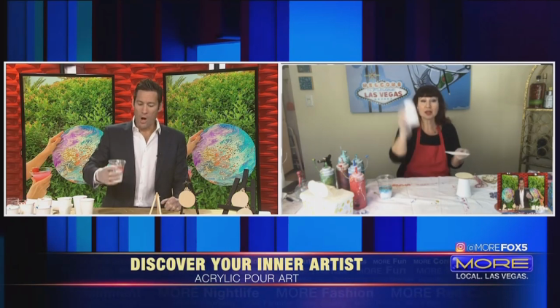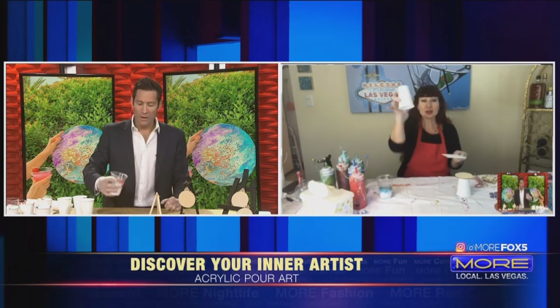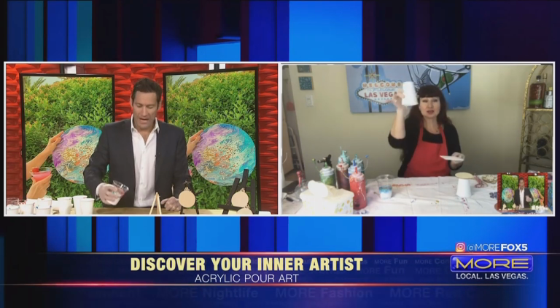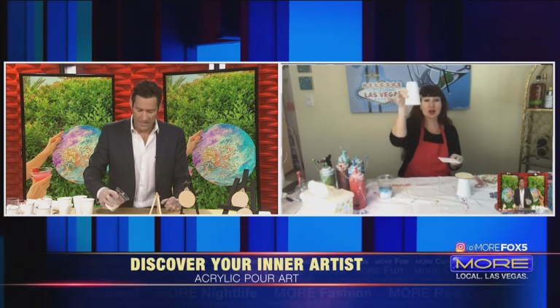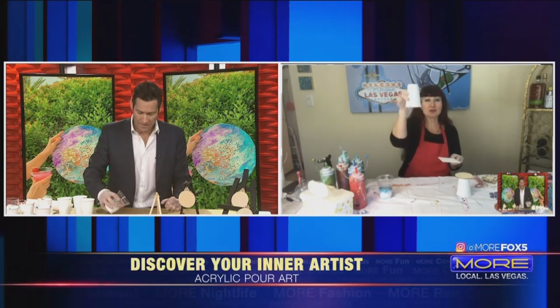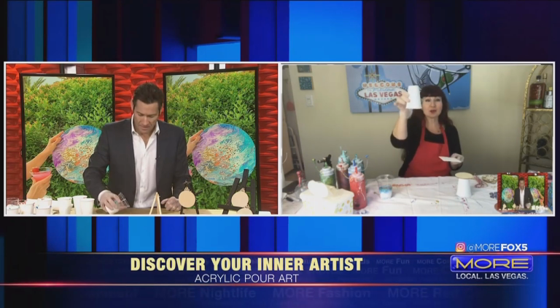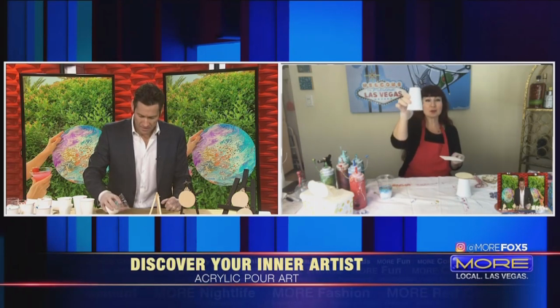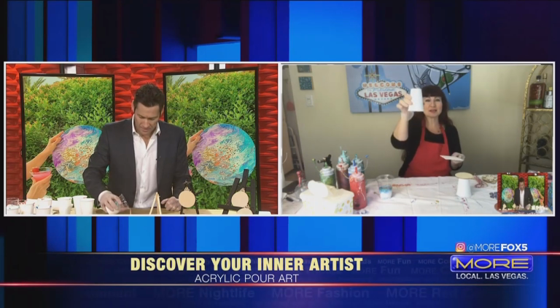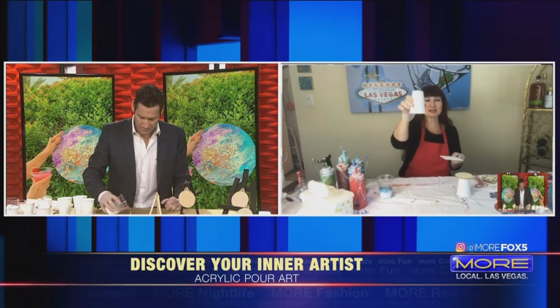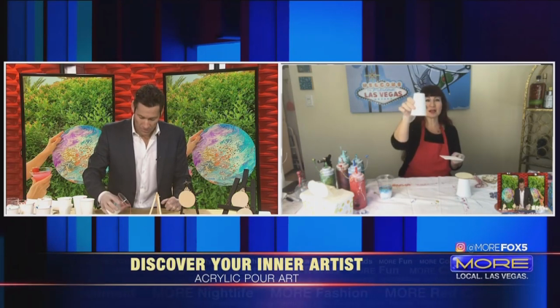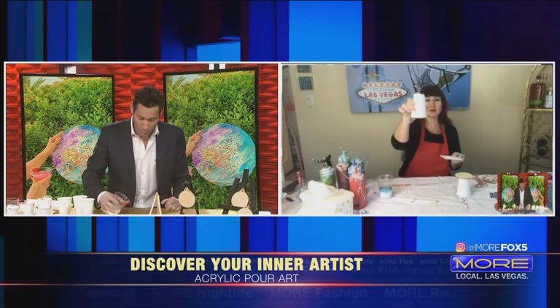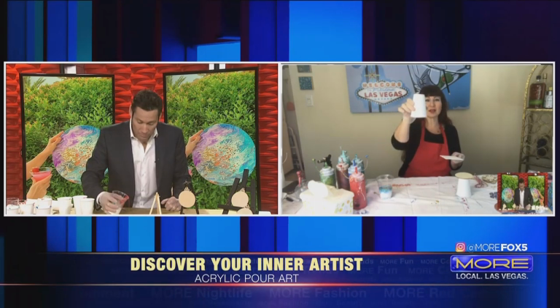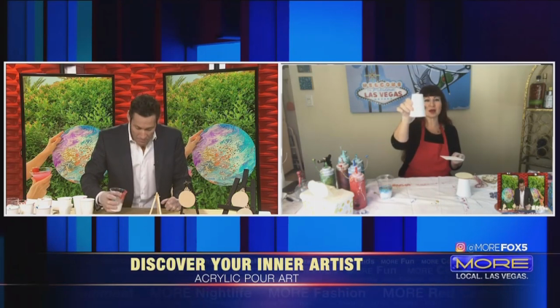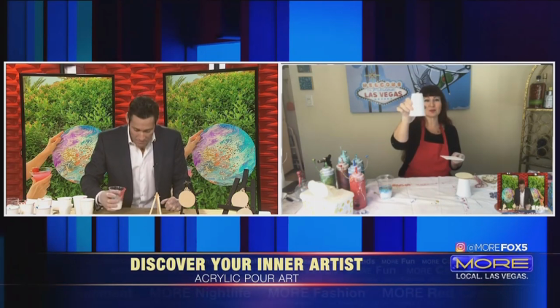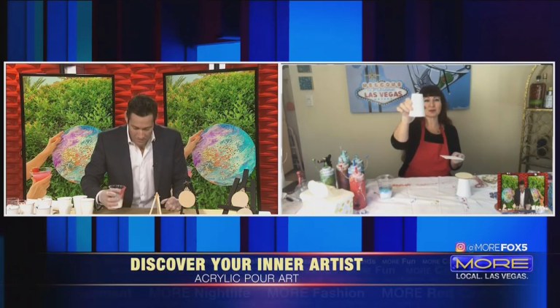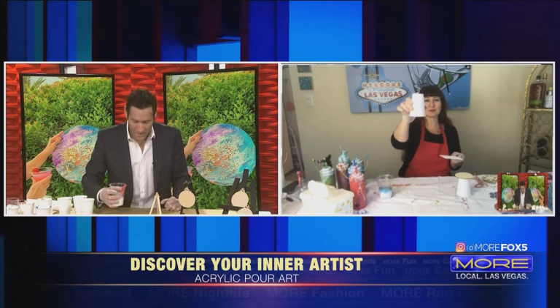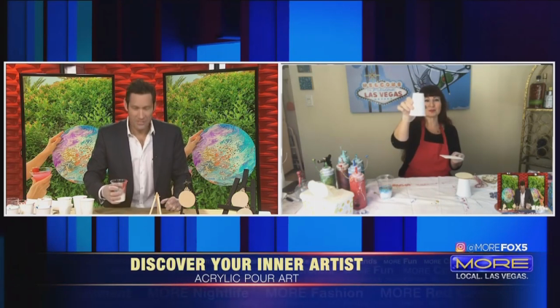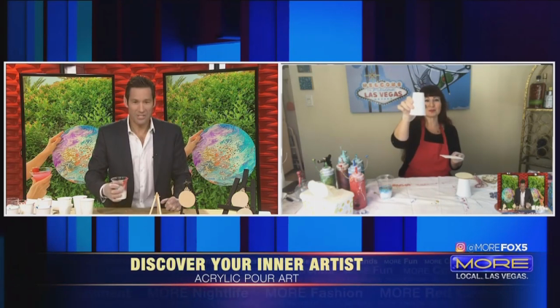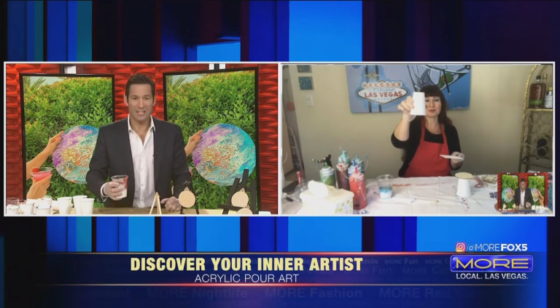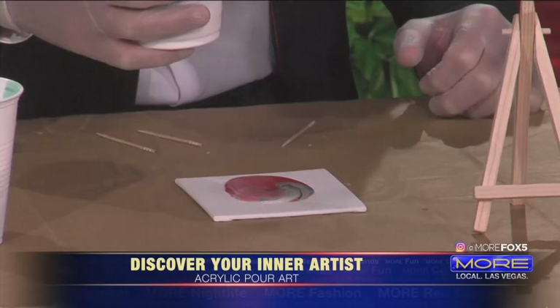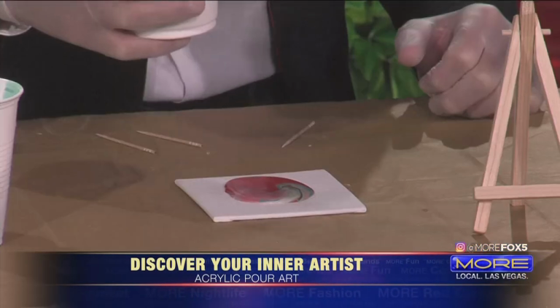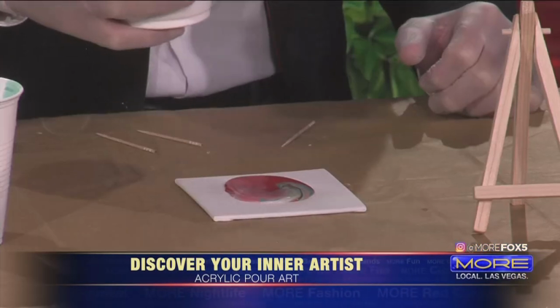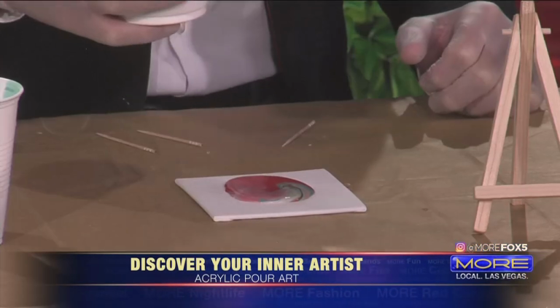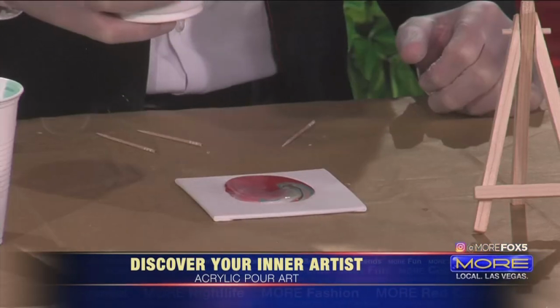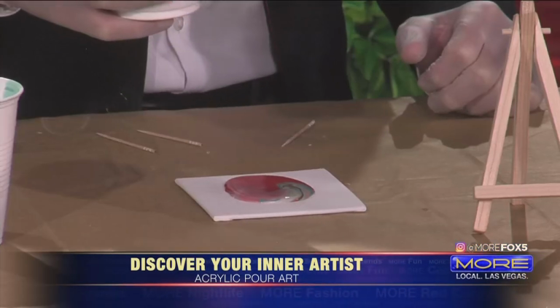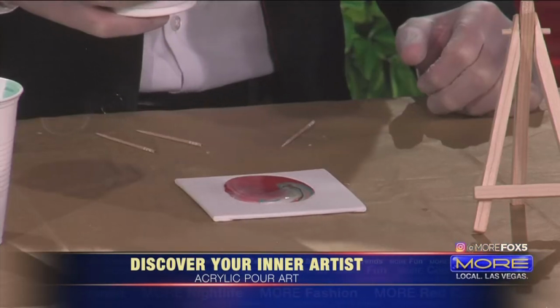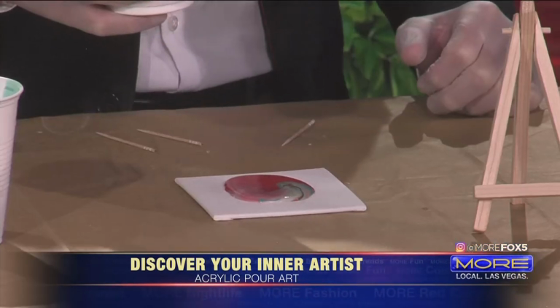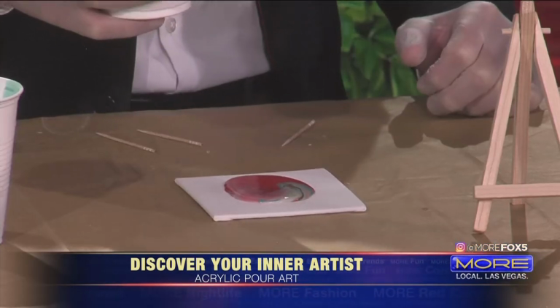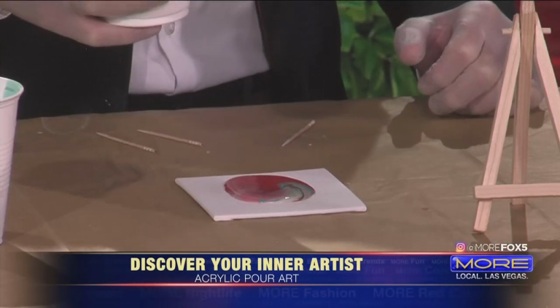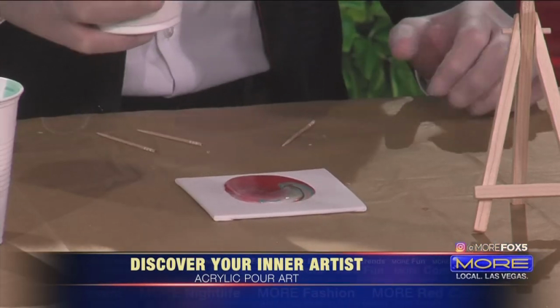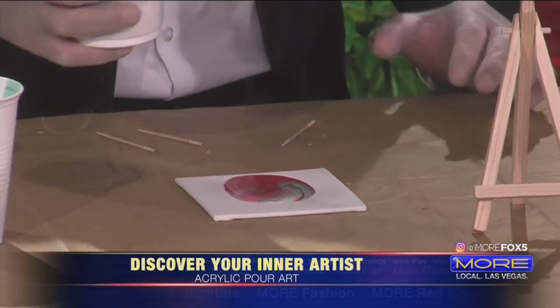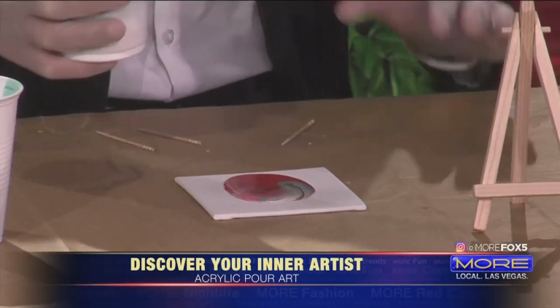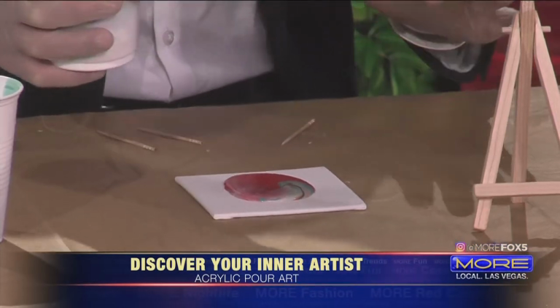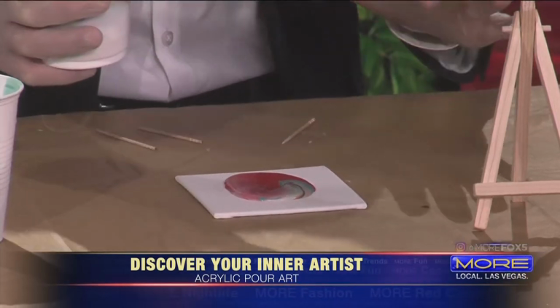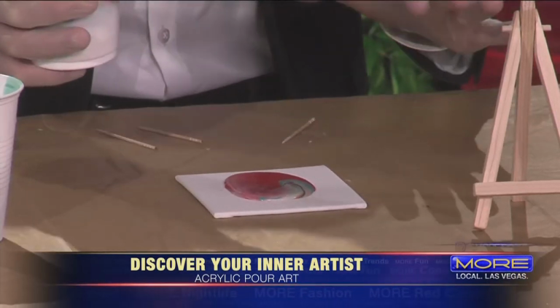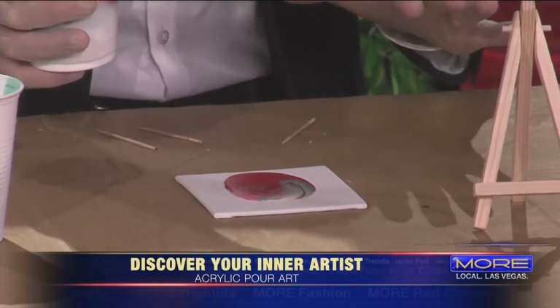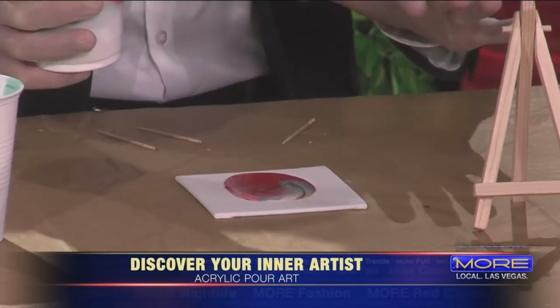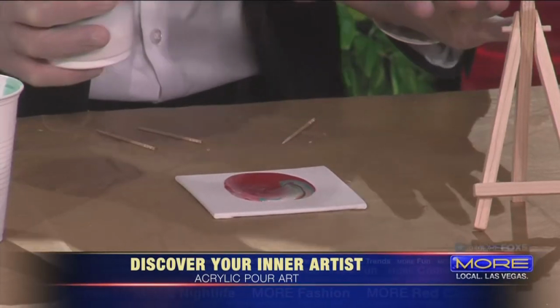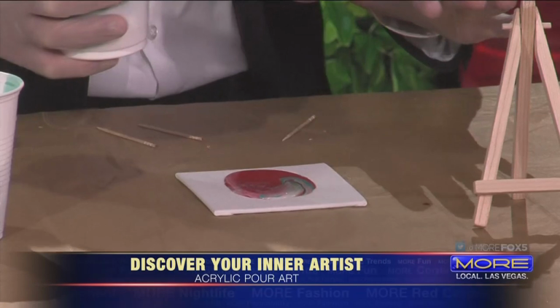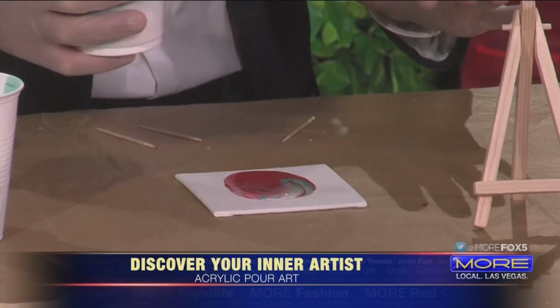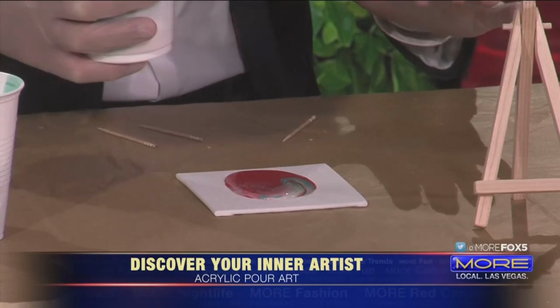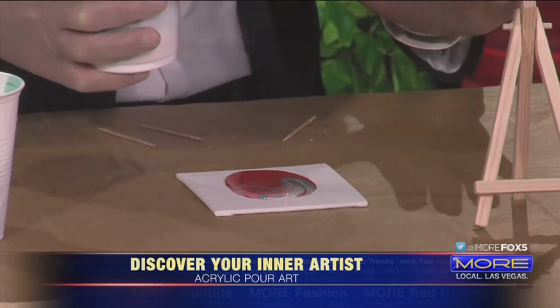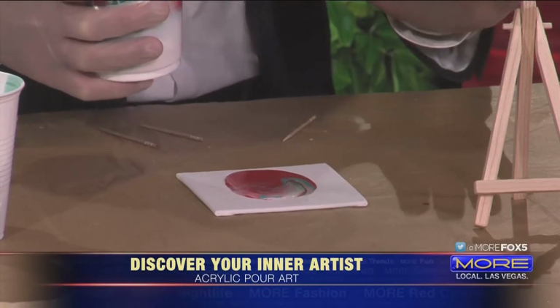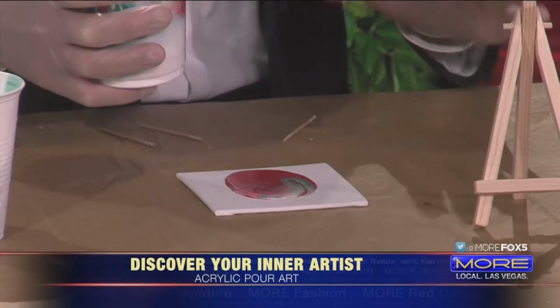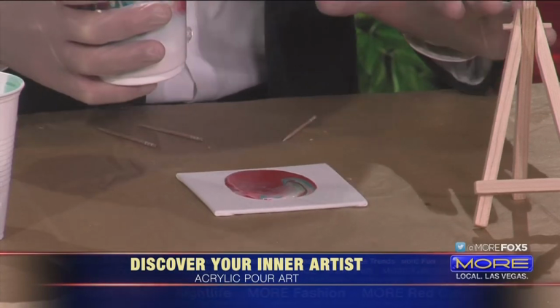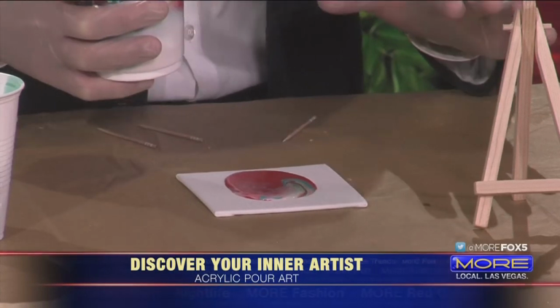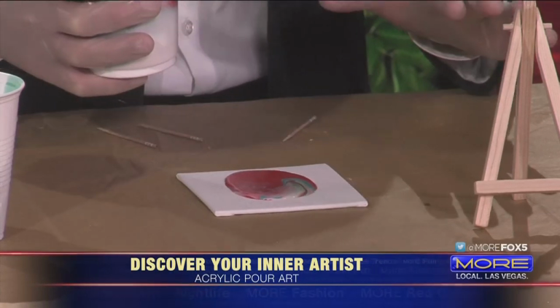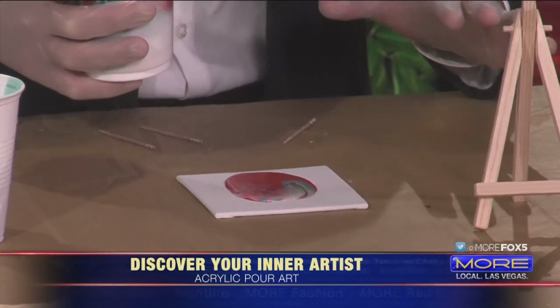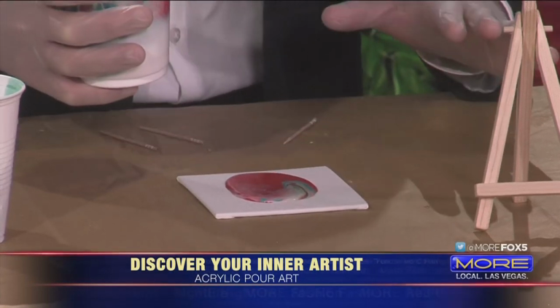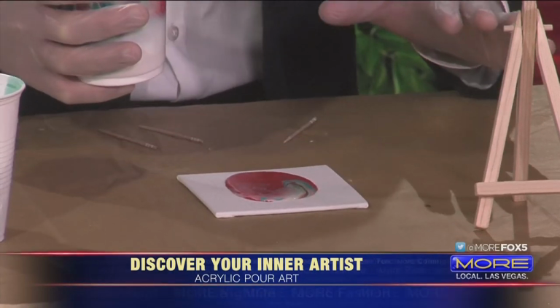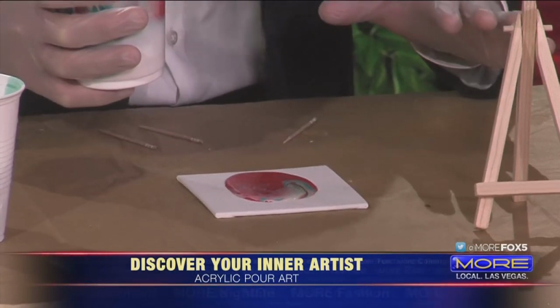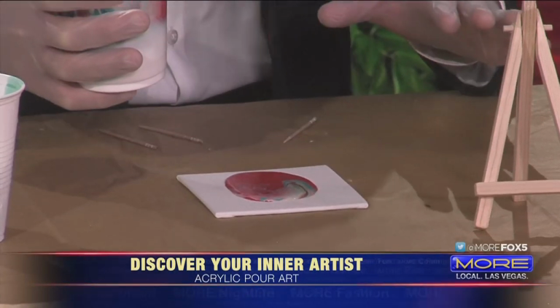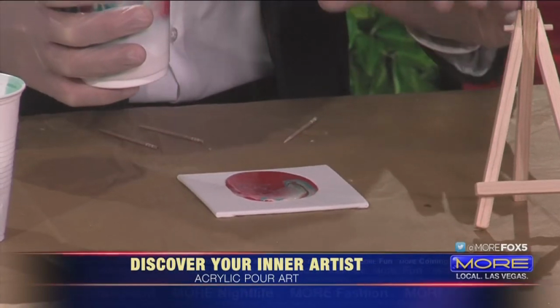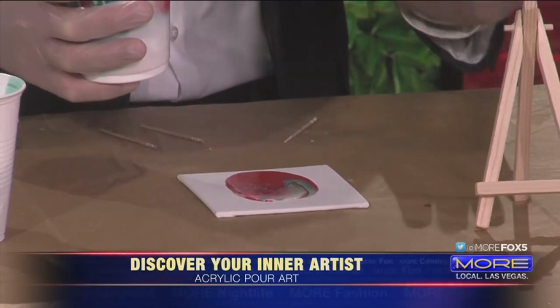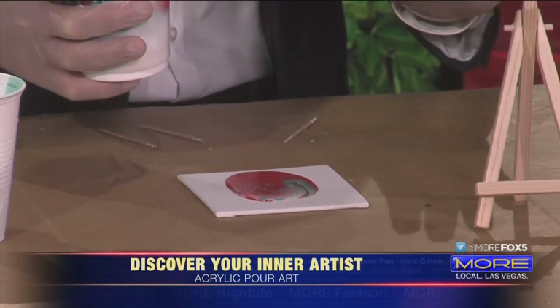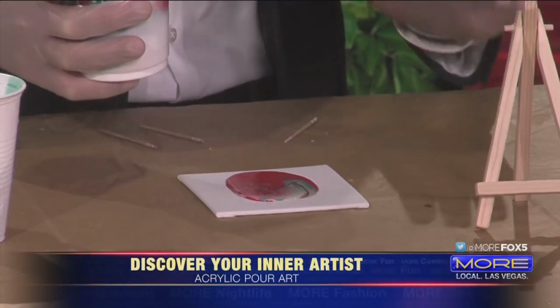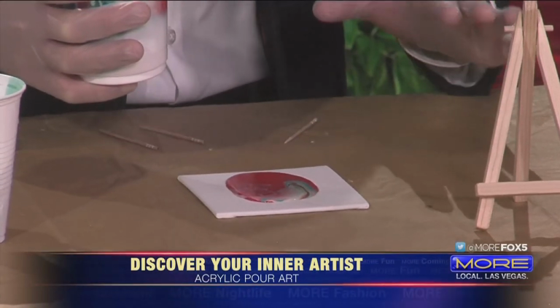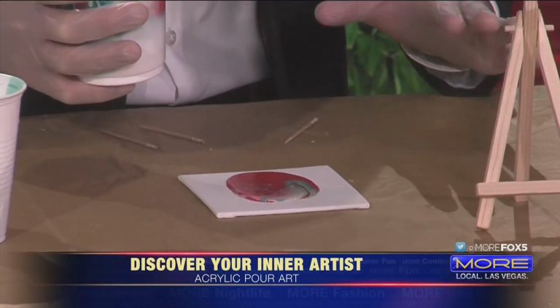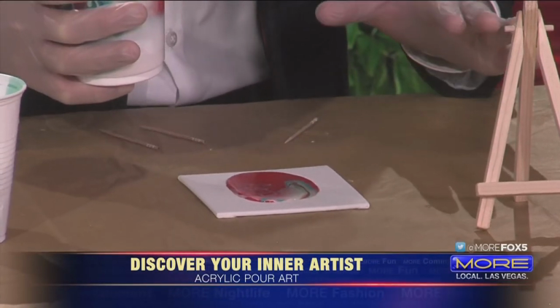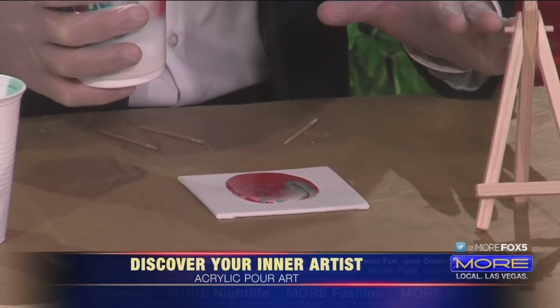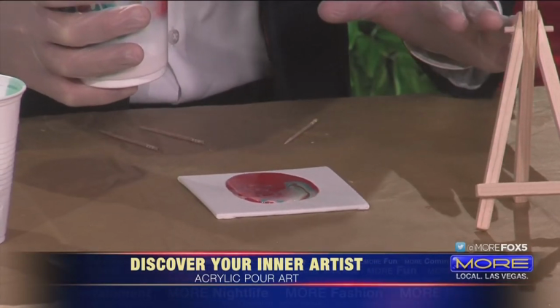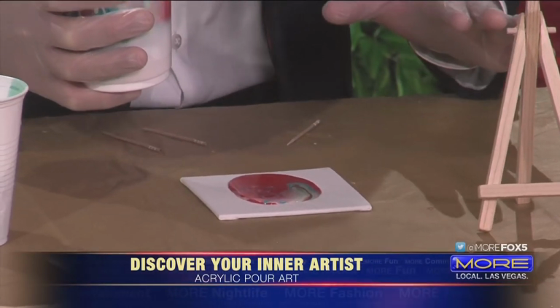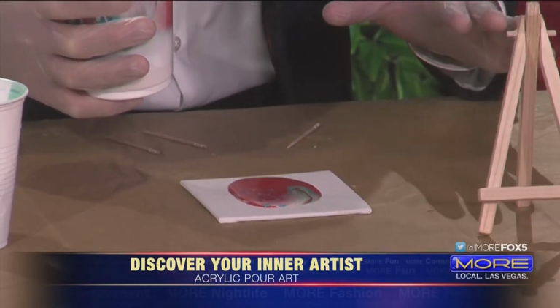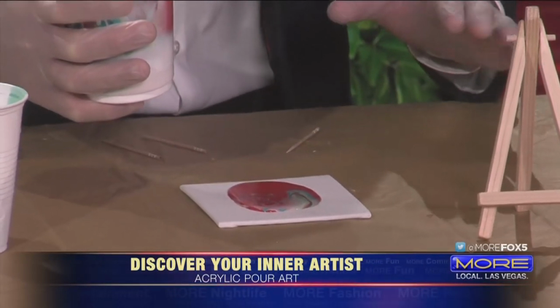Do you have your upside down cup? I kind of went for it. It's a little bigger than I wanted — I slipped.